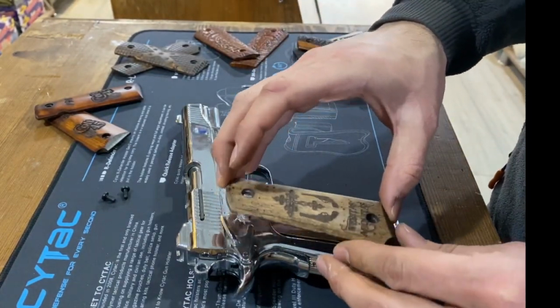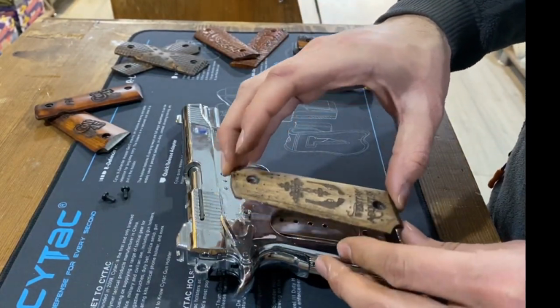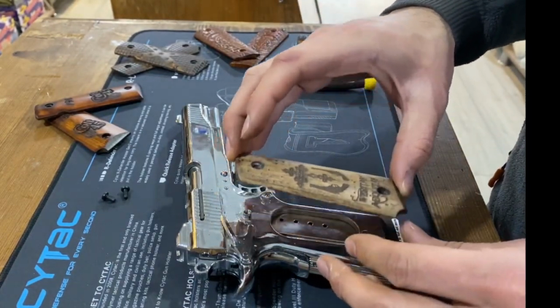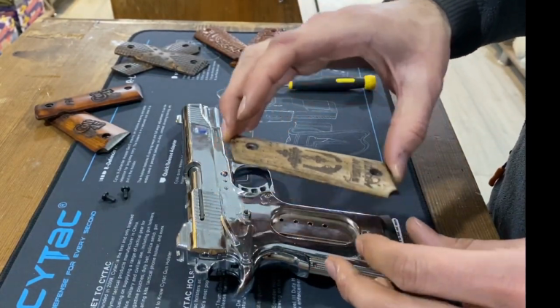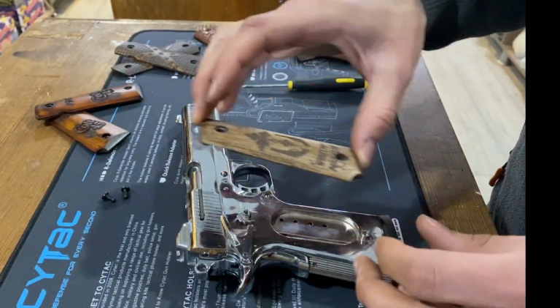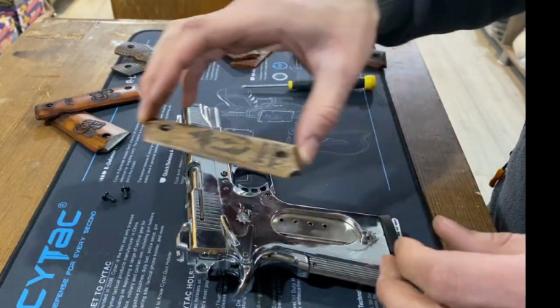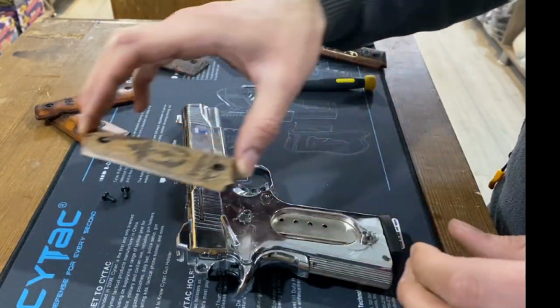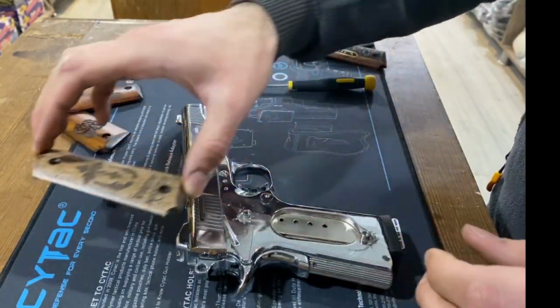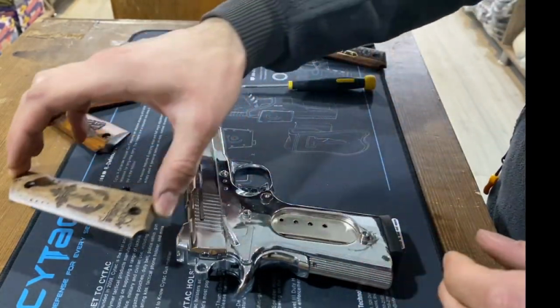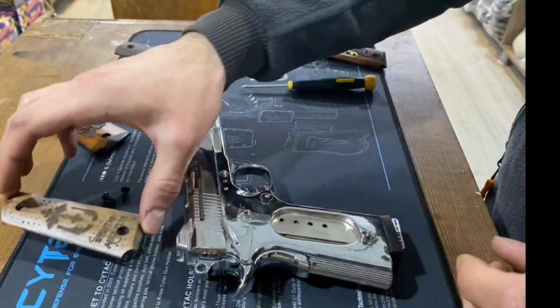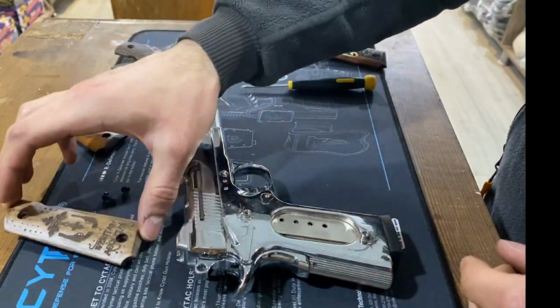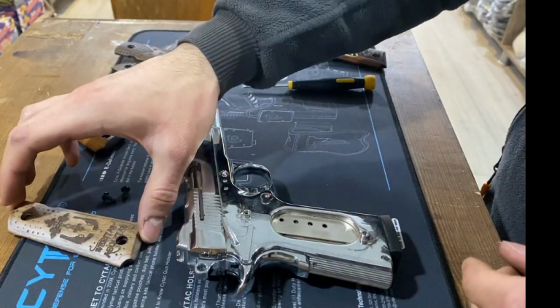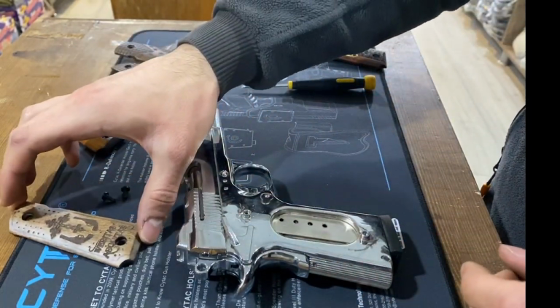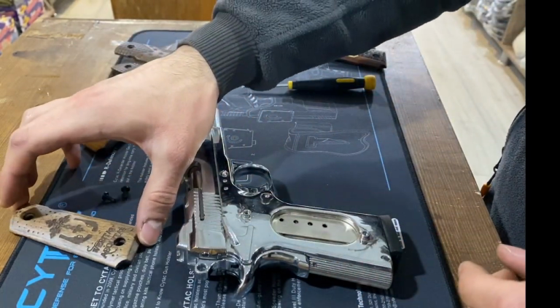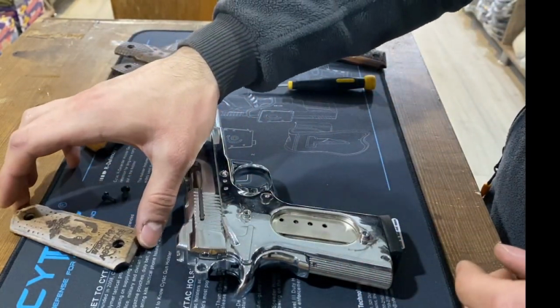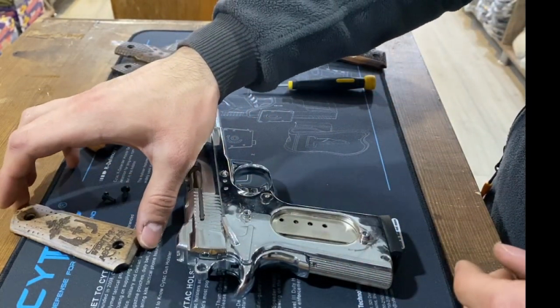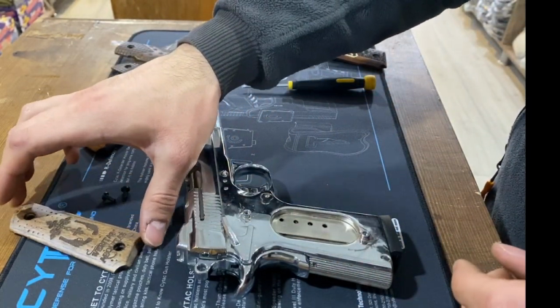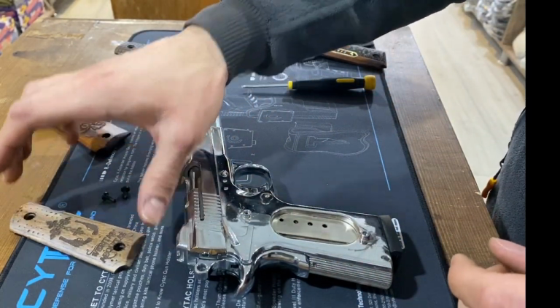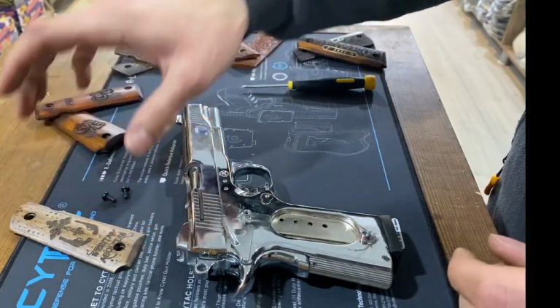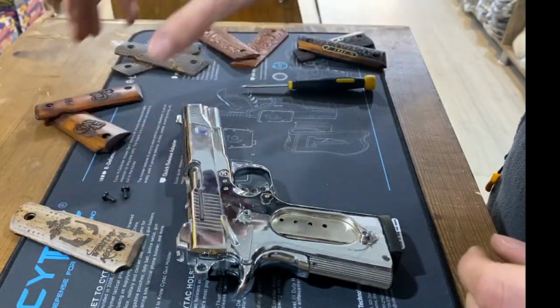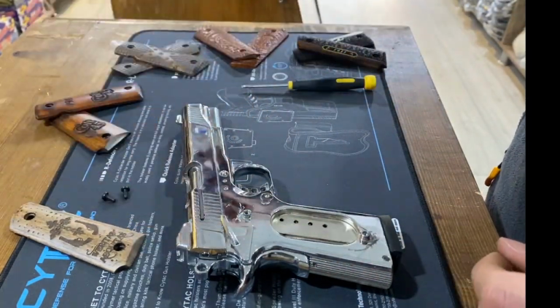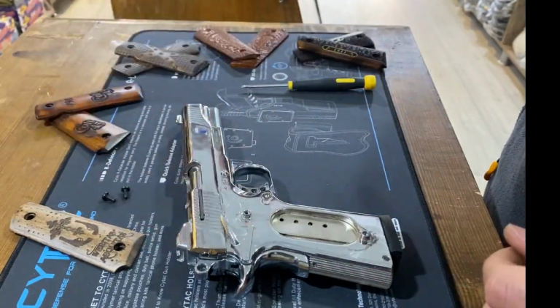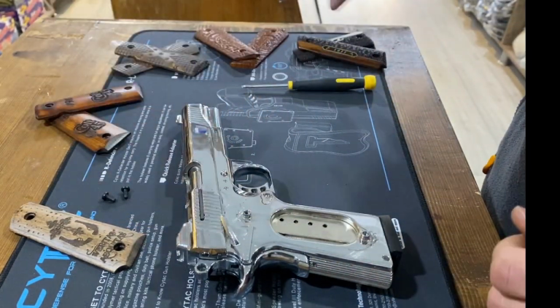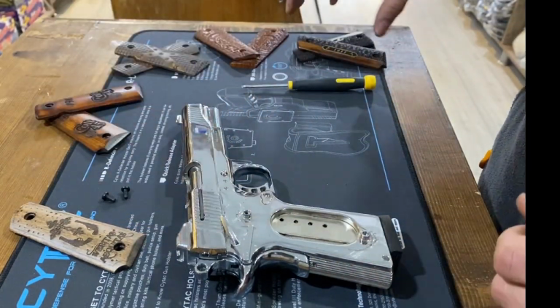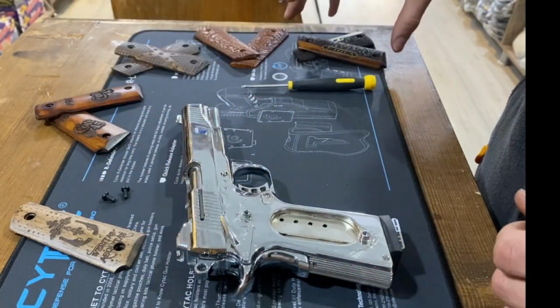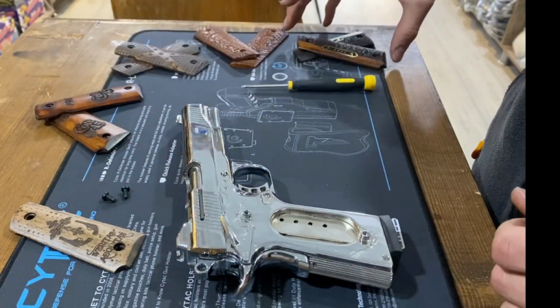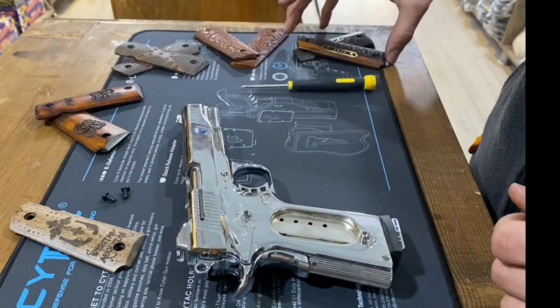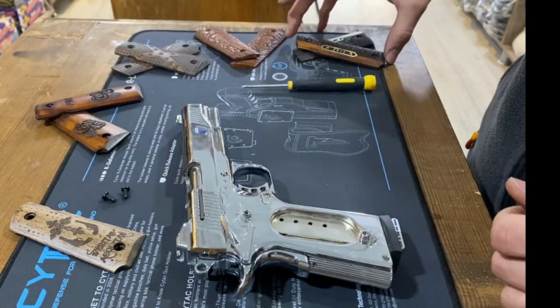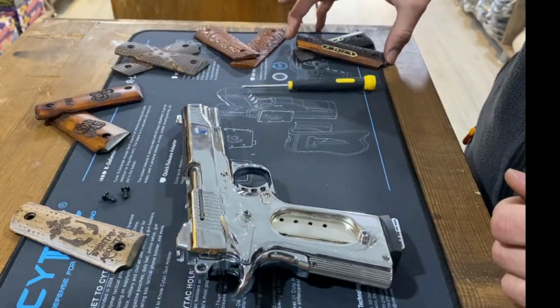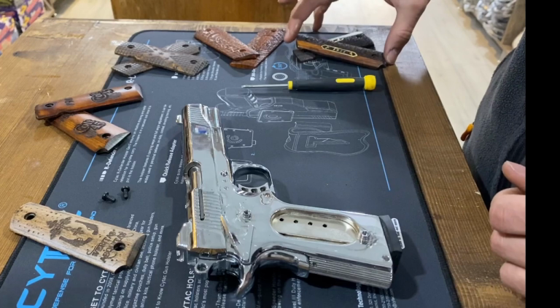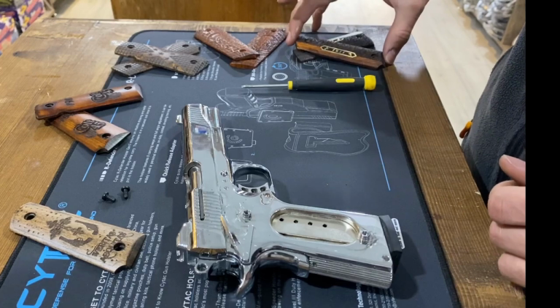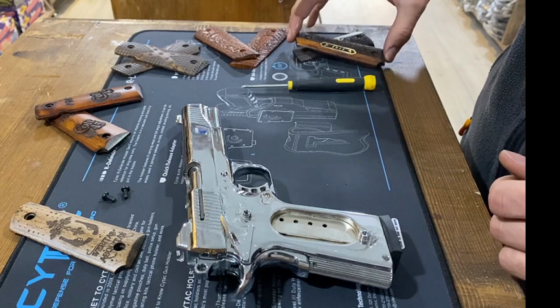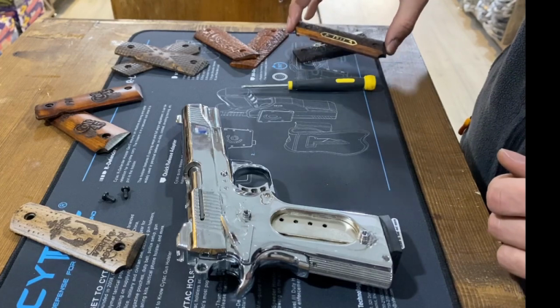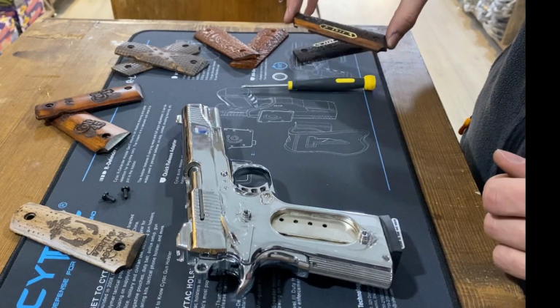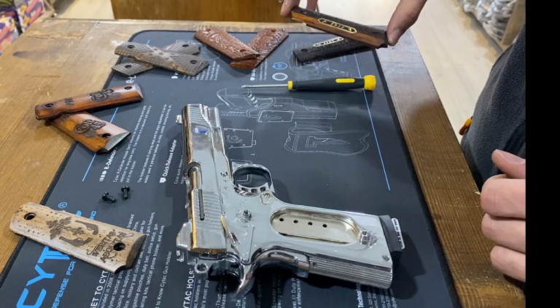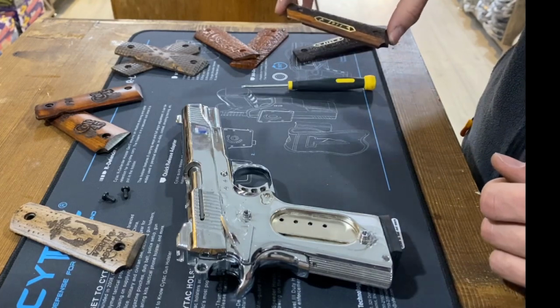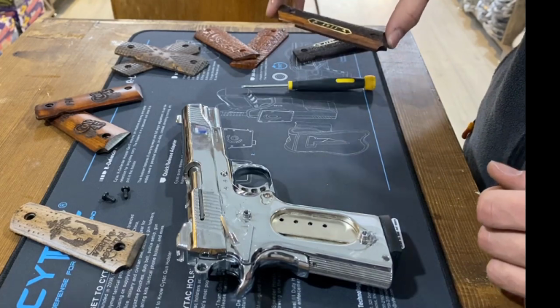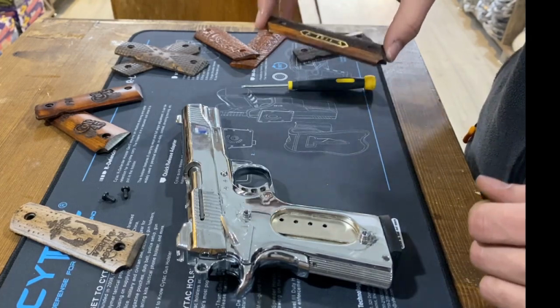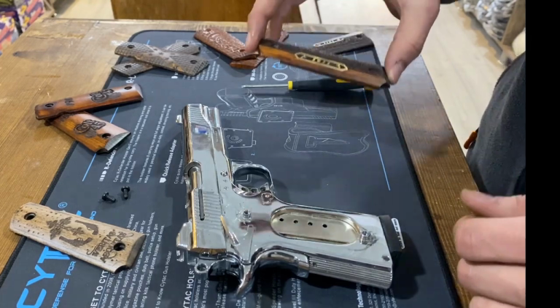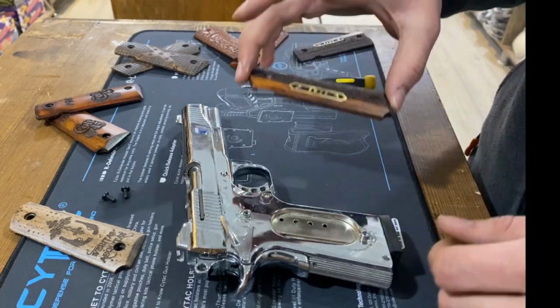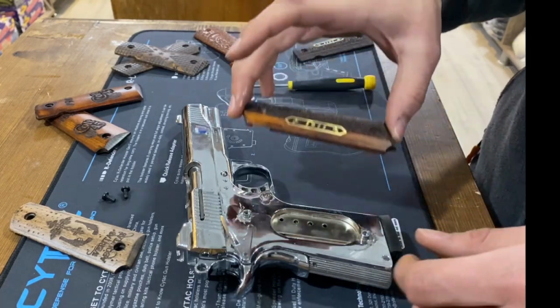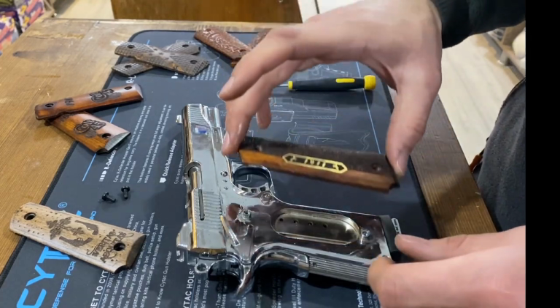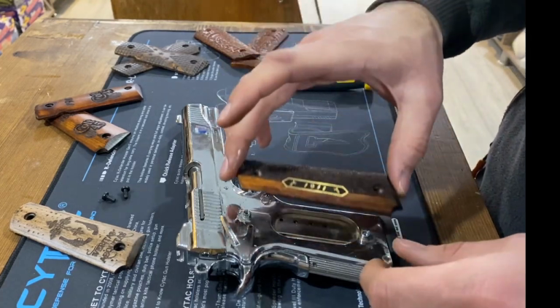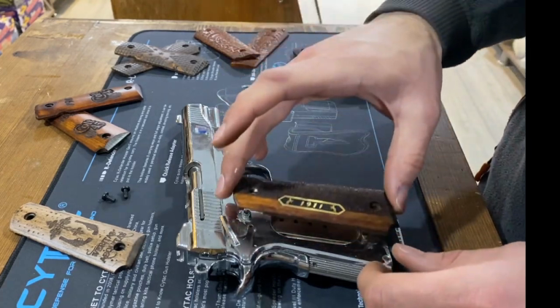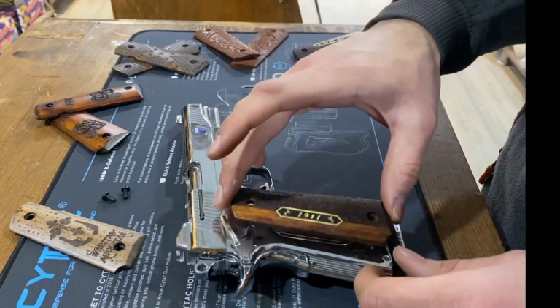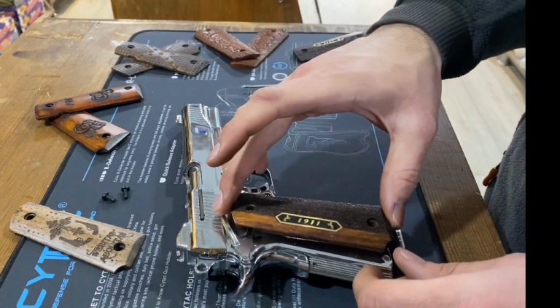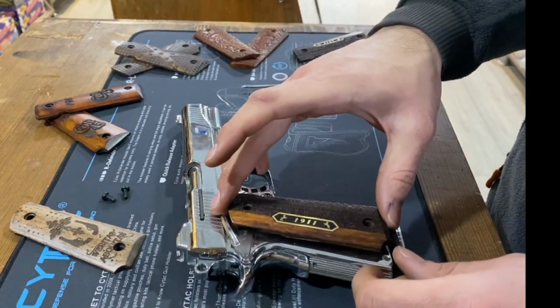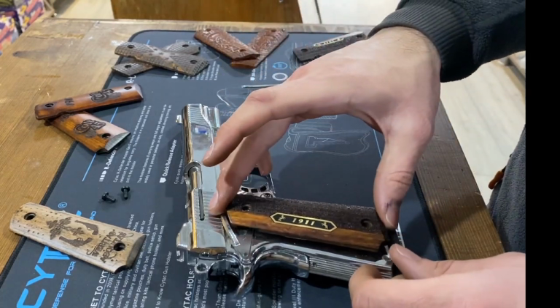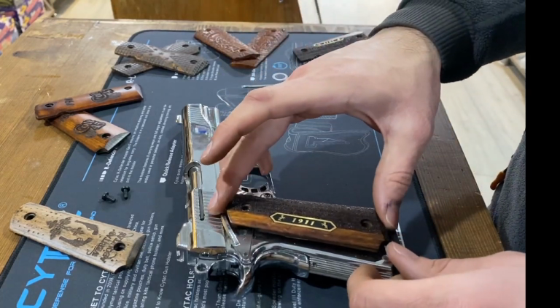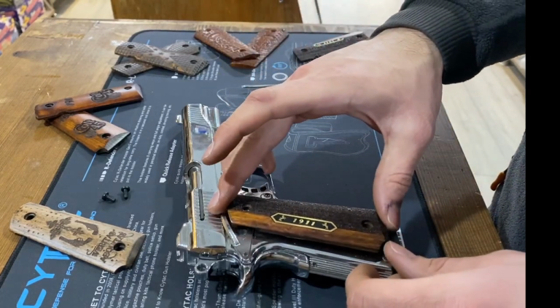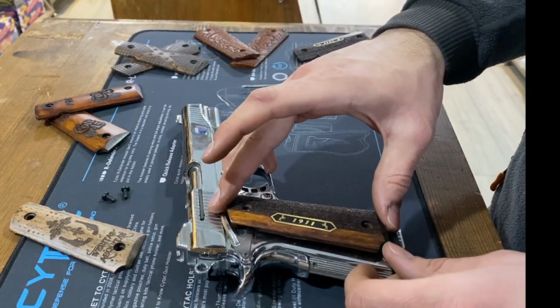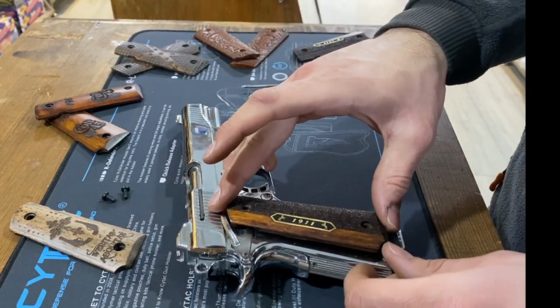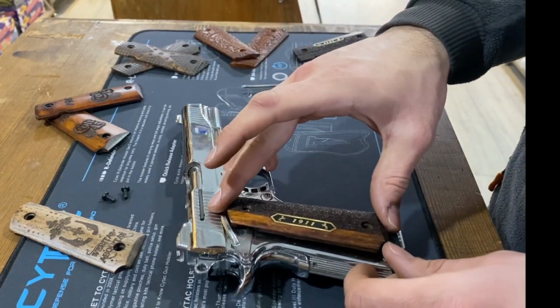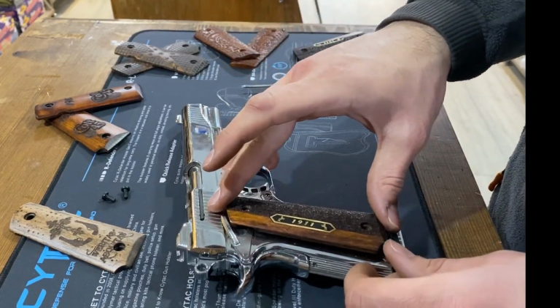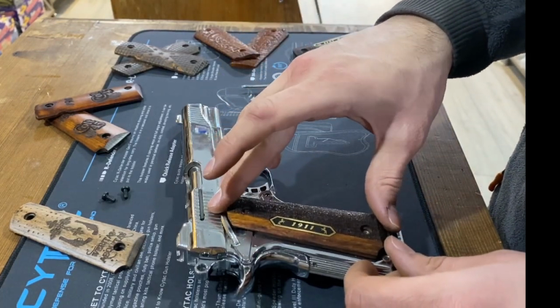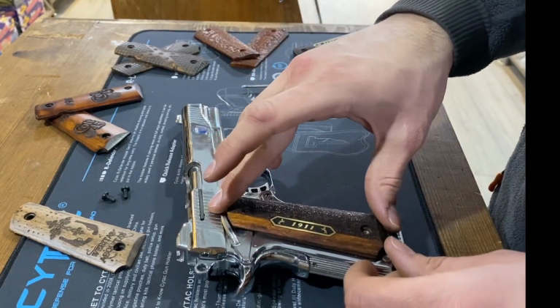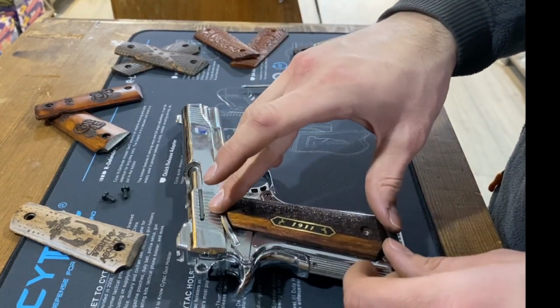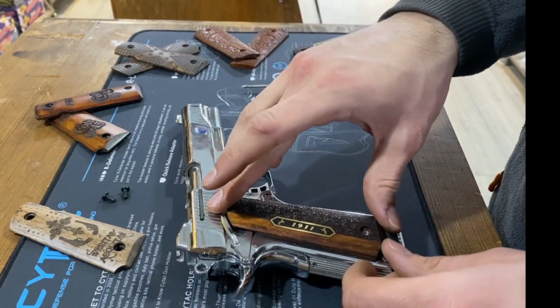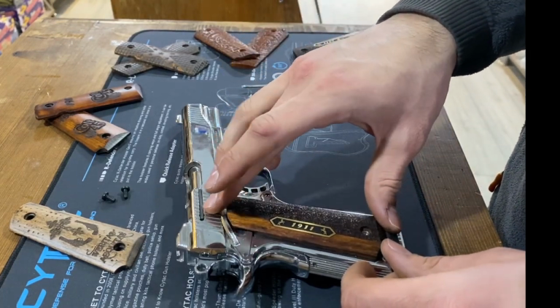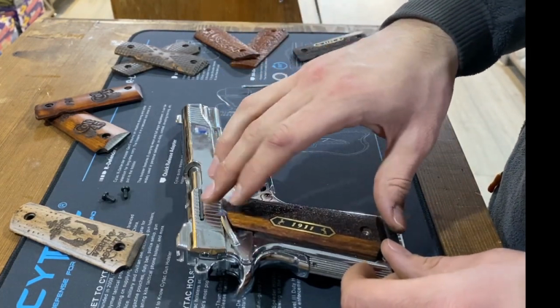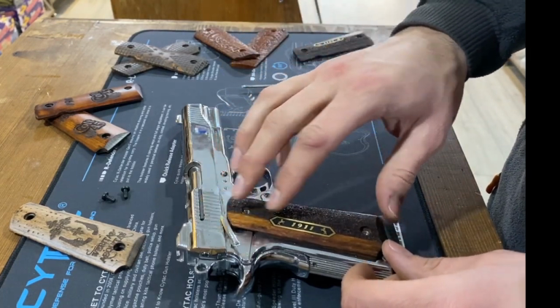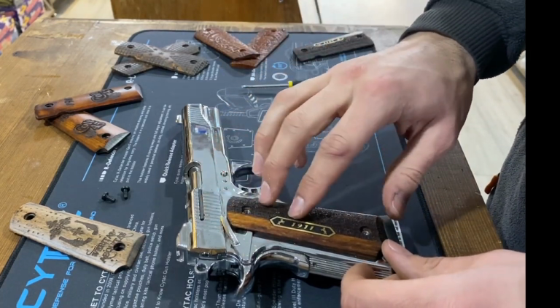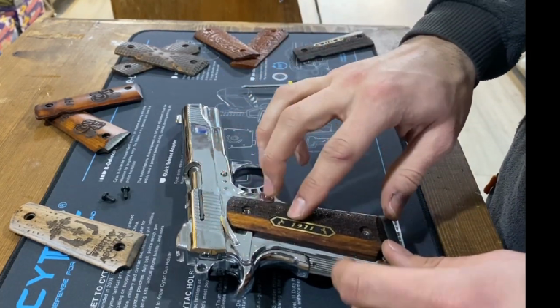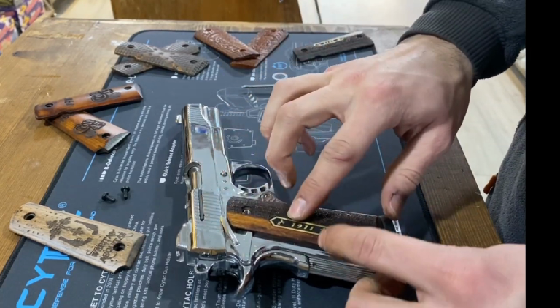Clean the frame. Use a soft cloth or towel to wipe down the frame and remove any dirt or debris.